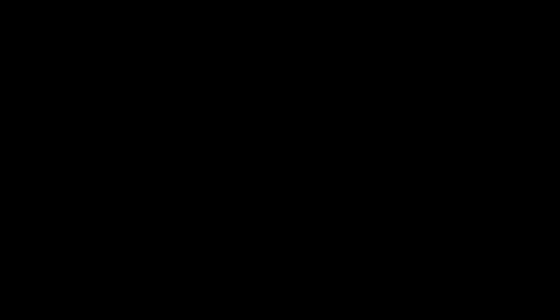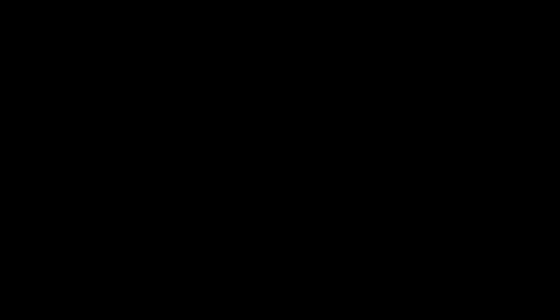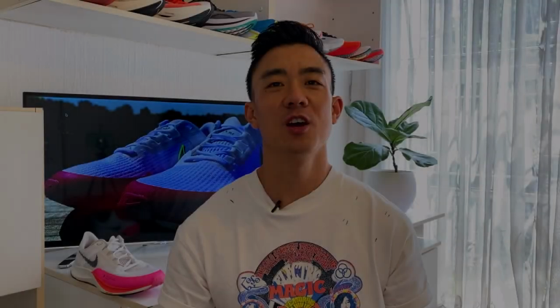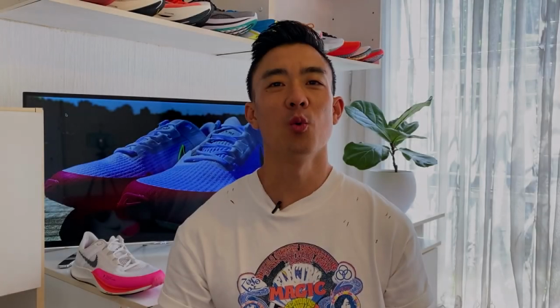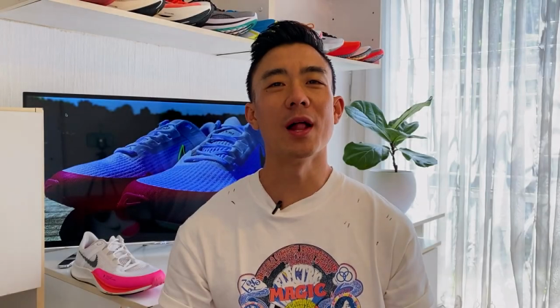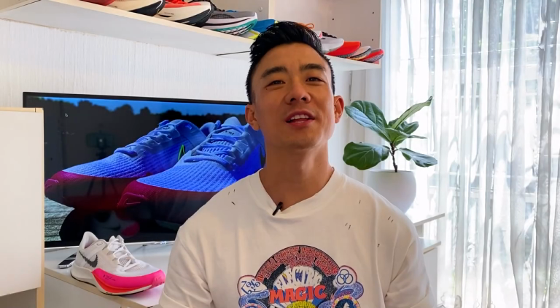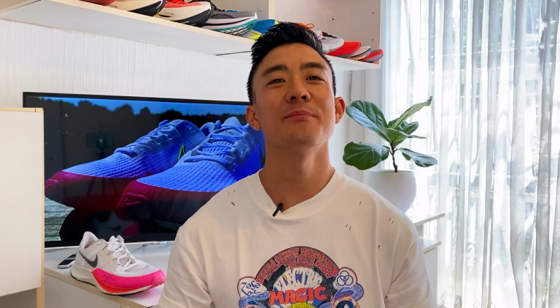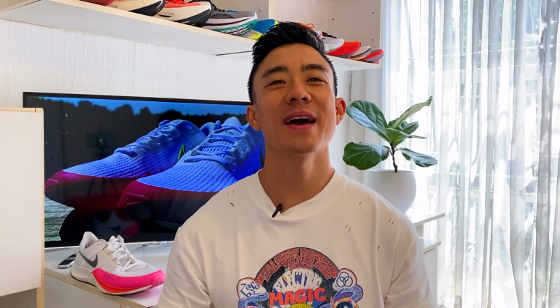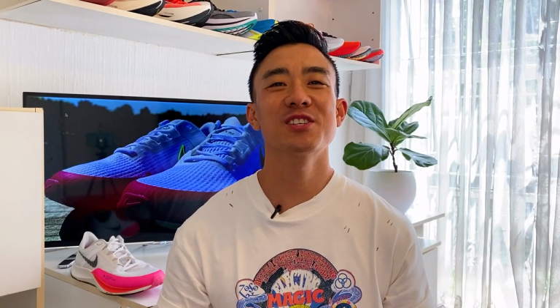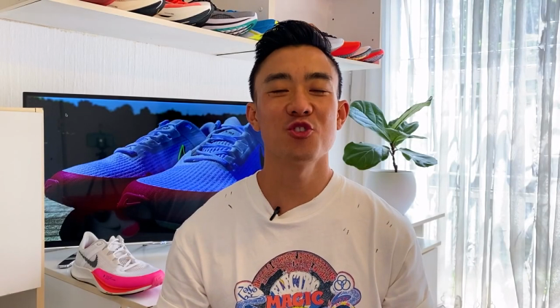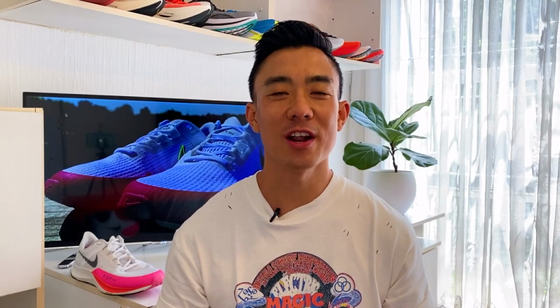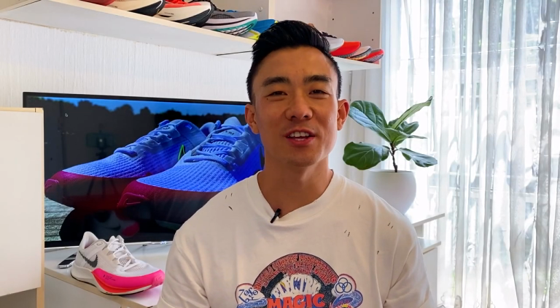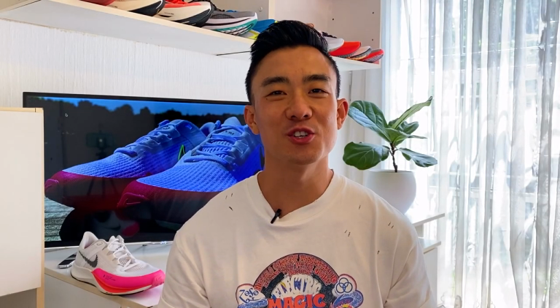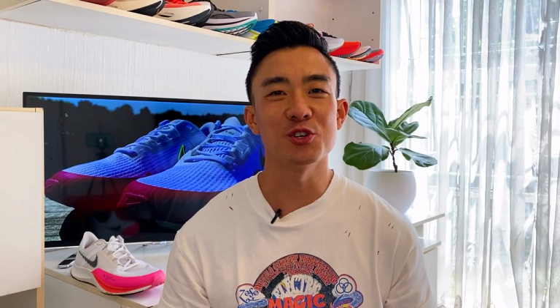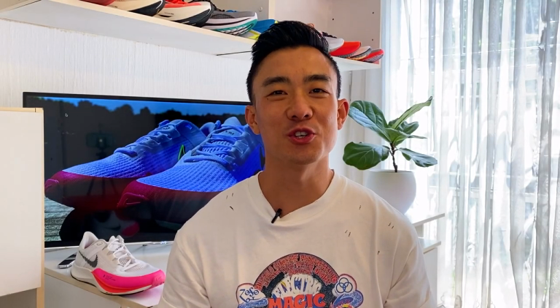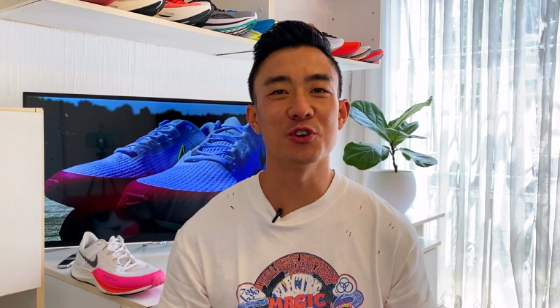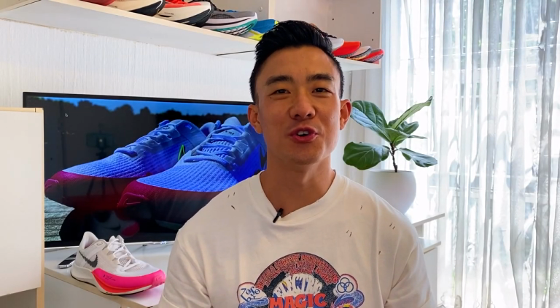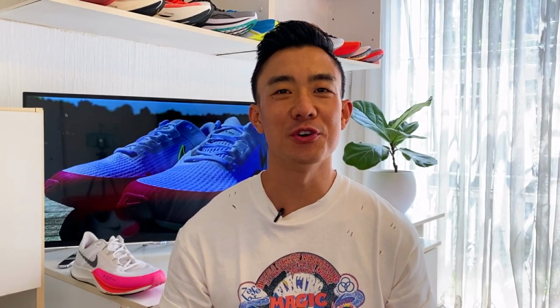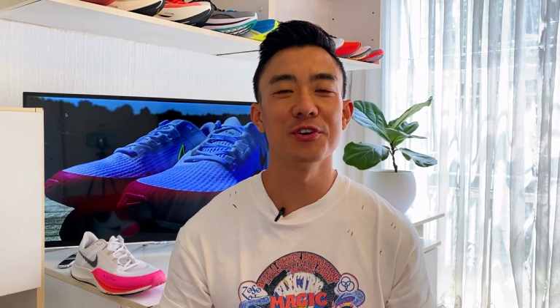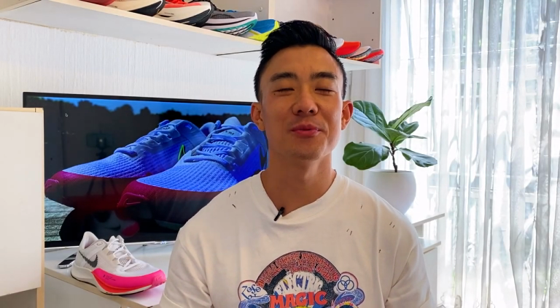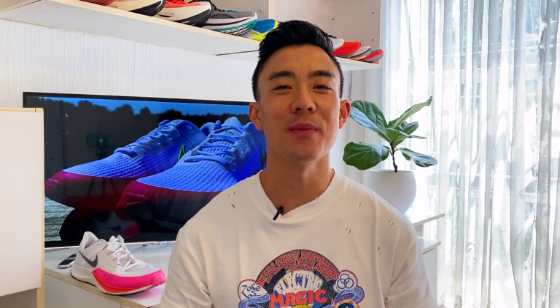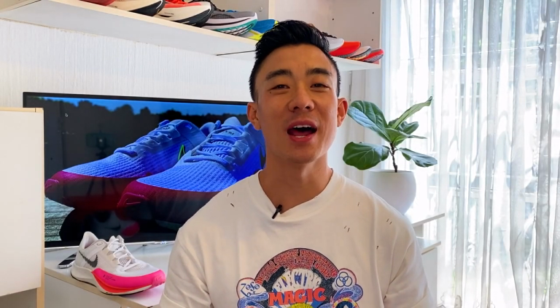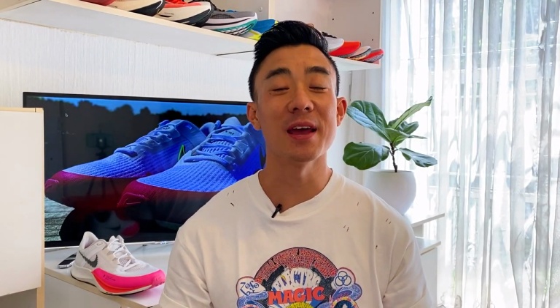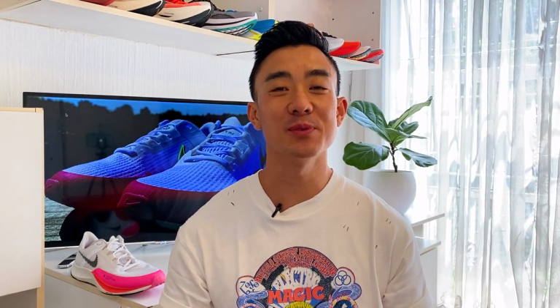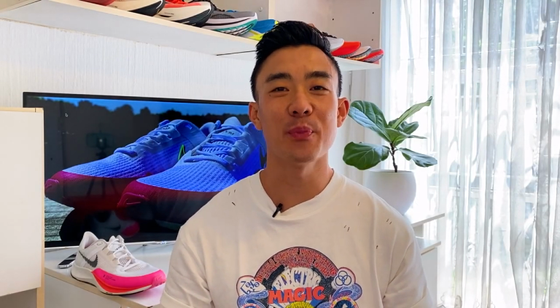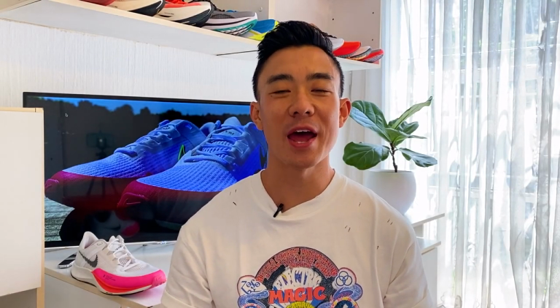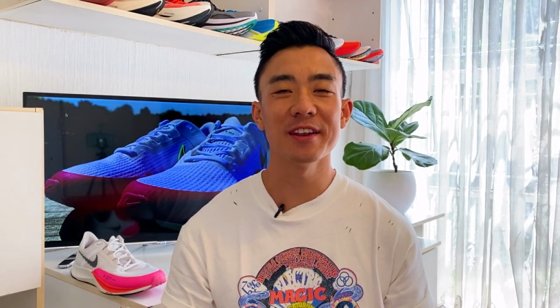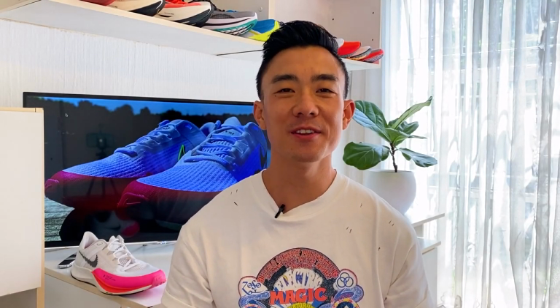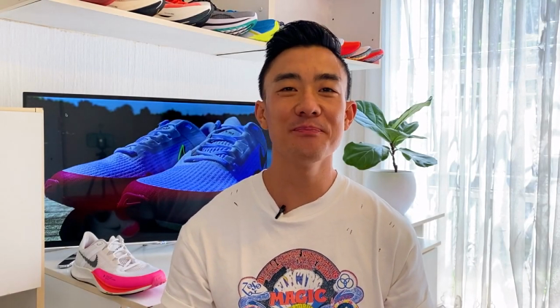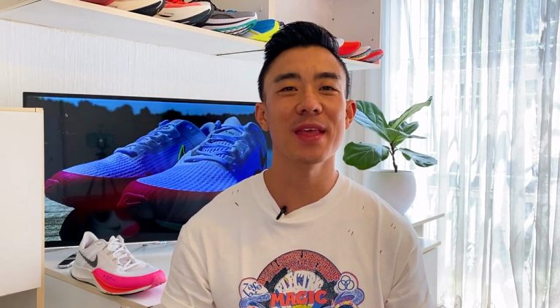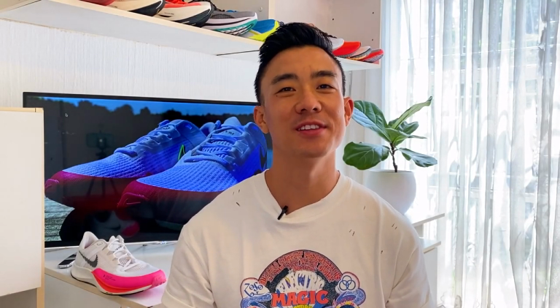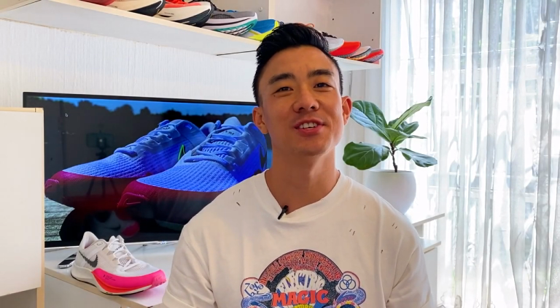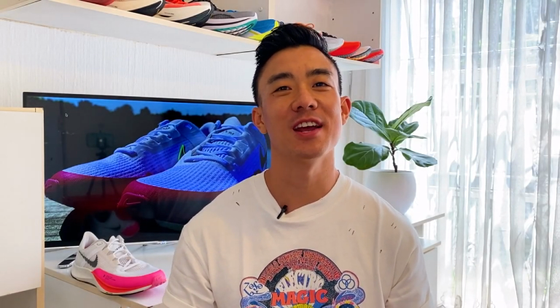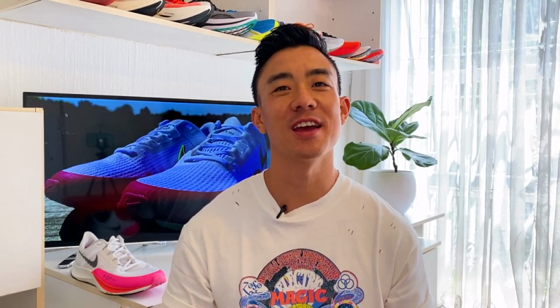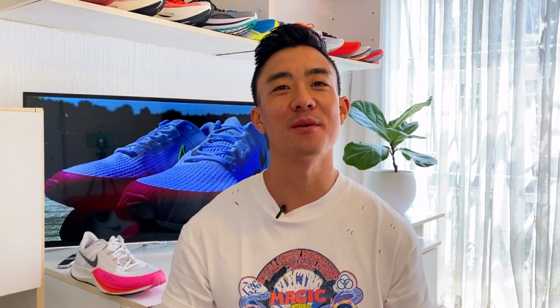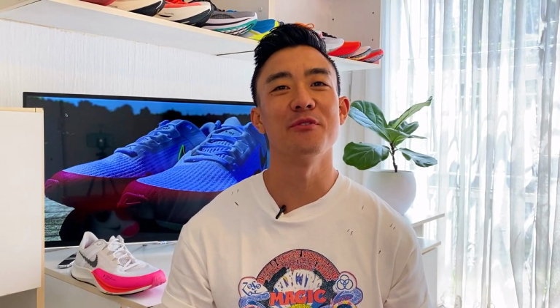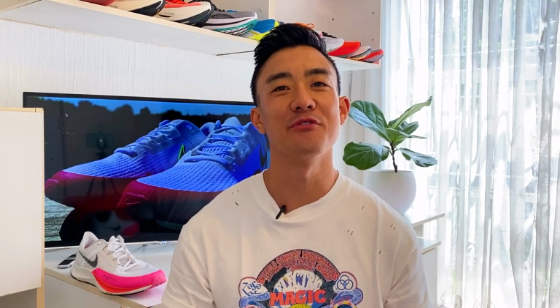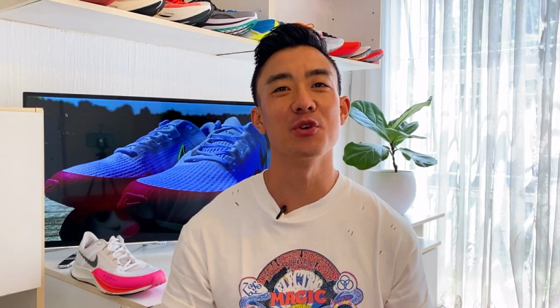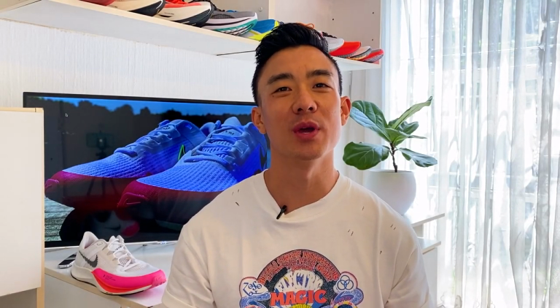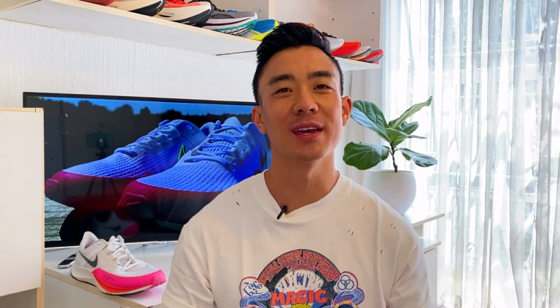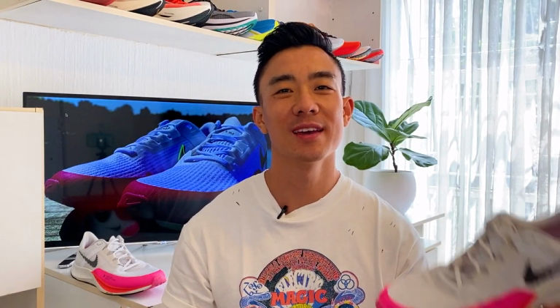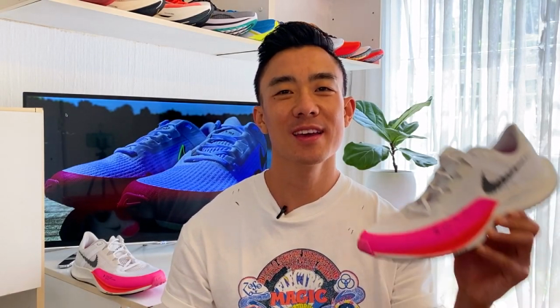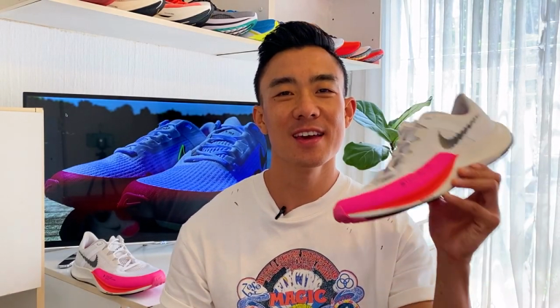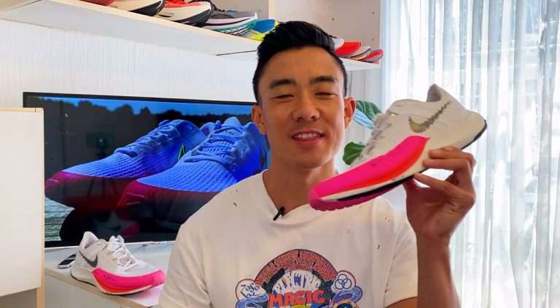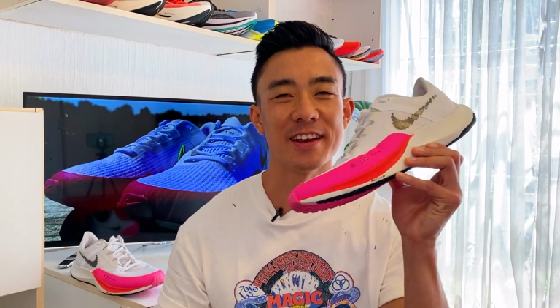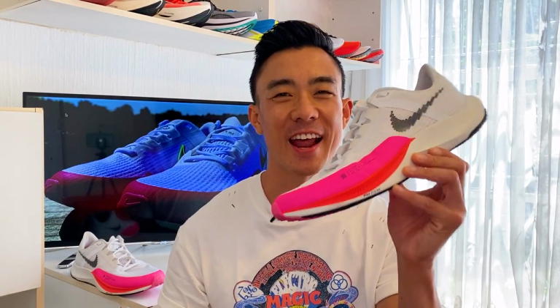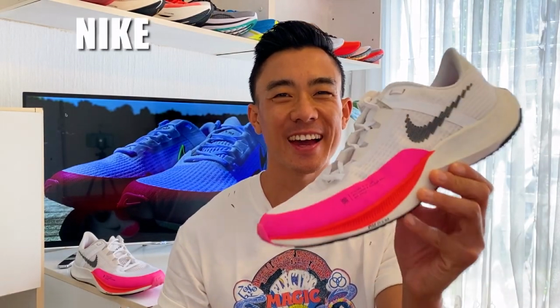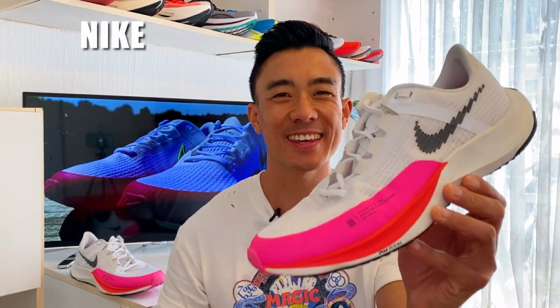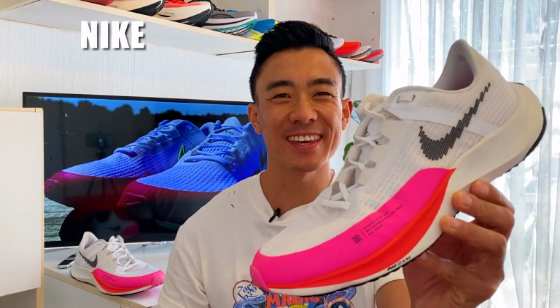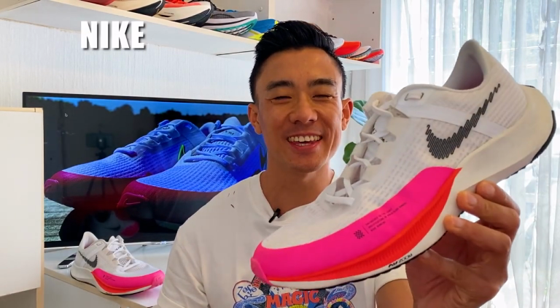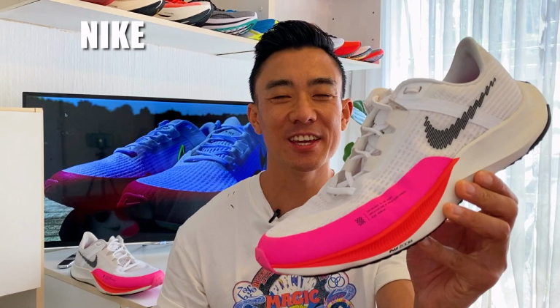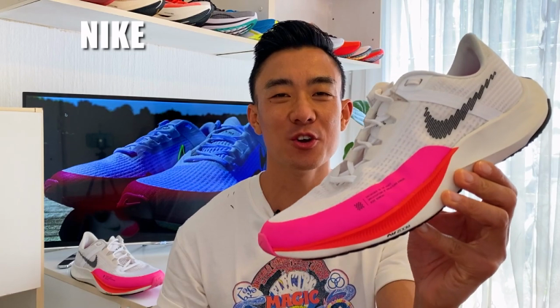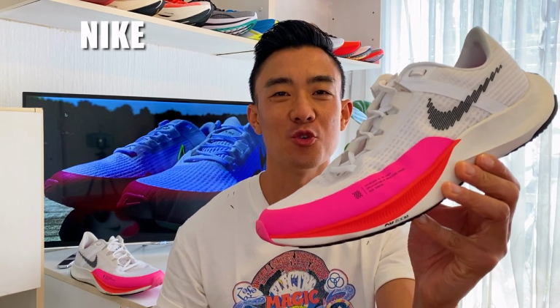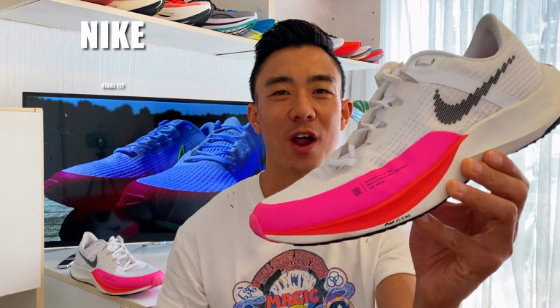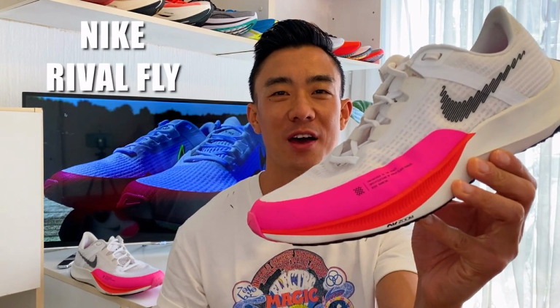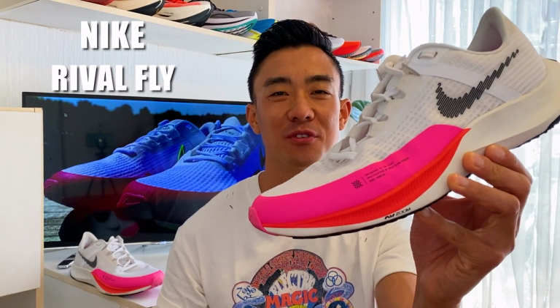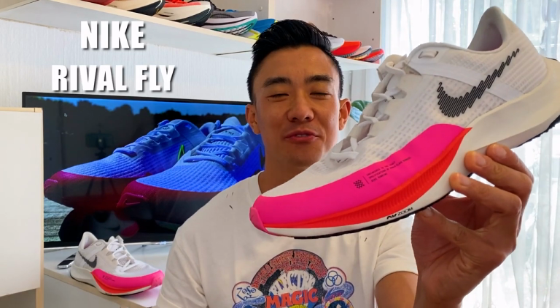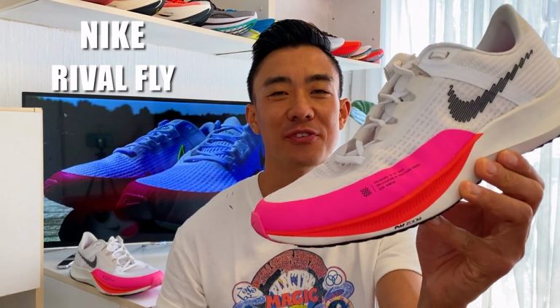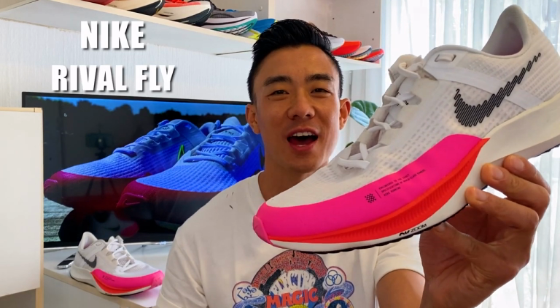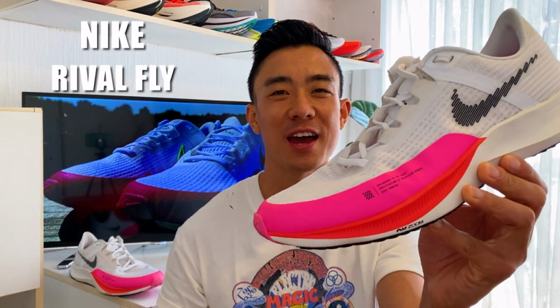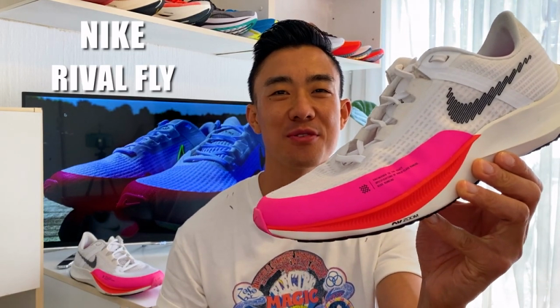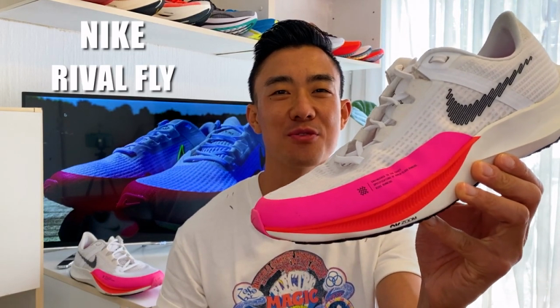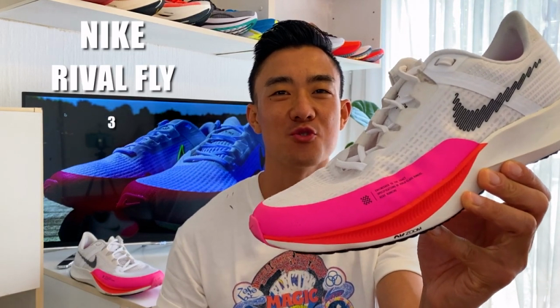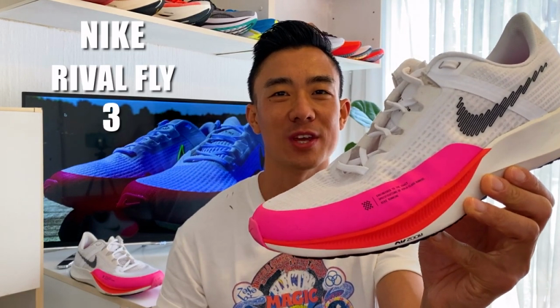Welcome back to Running Shoes Guru. My name is Brandon and today I'm reviewing the Nike Rival Fly 3.